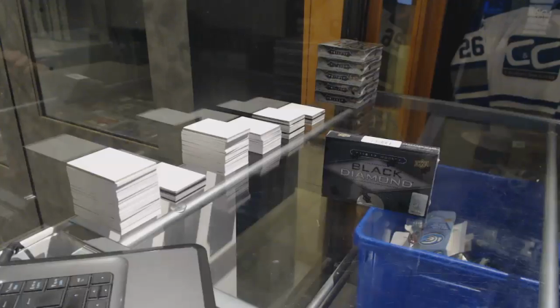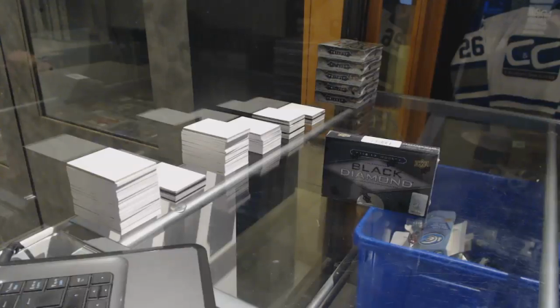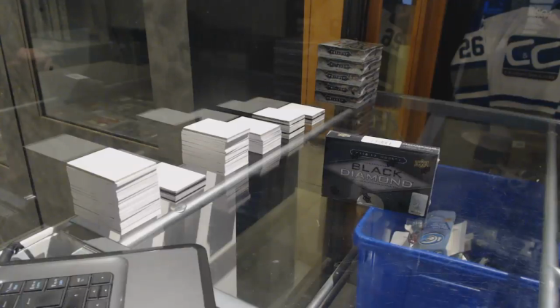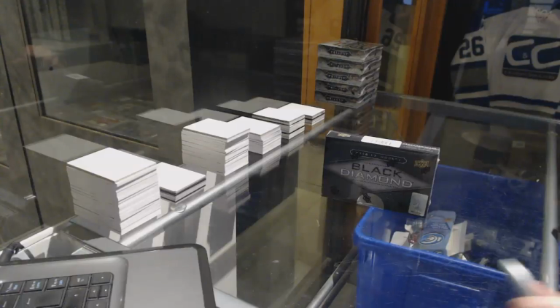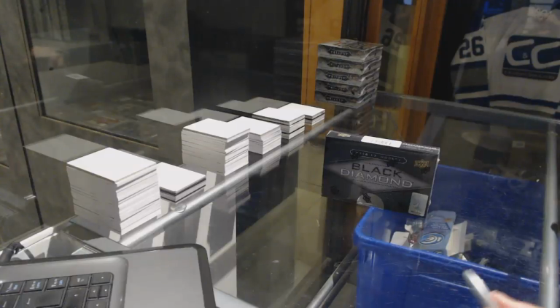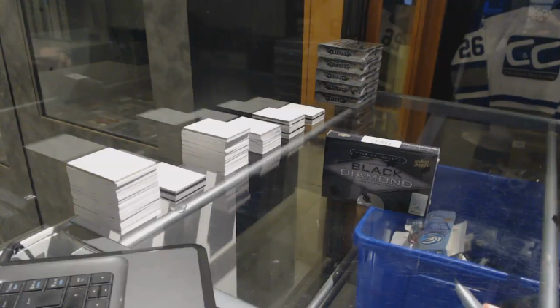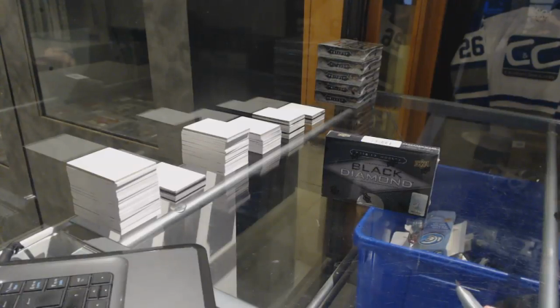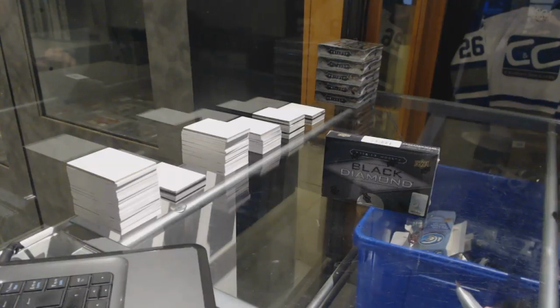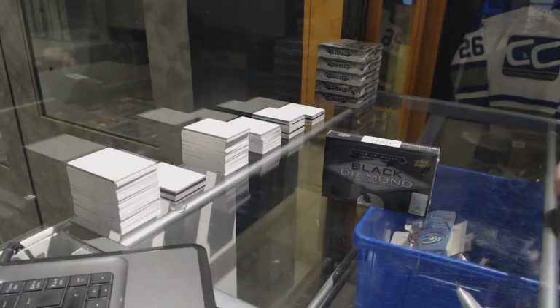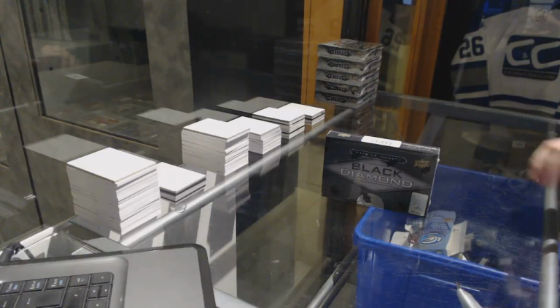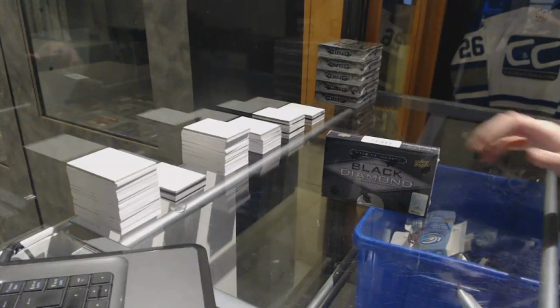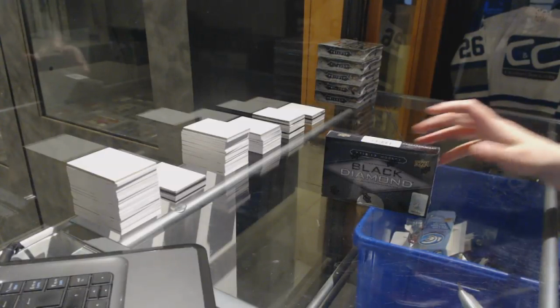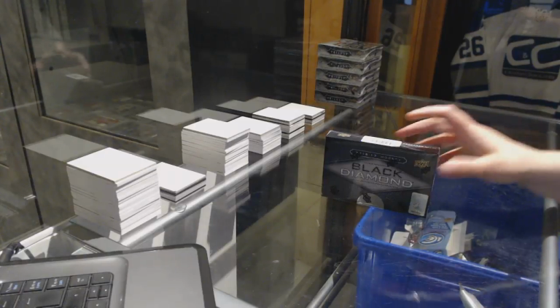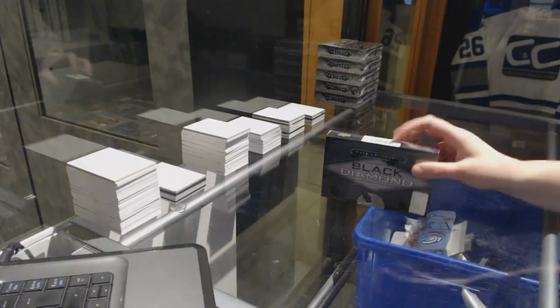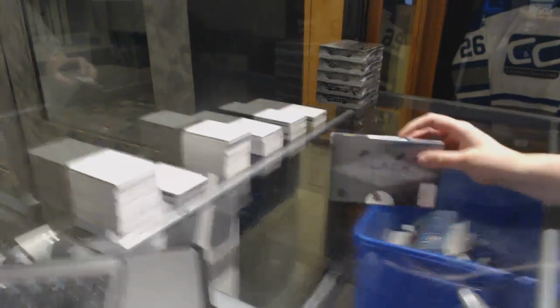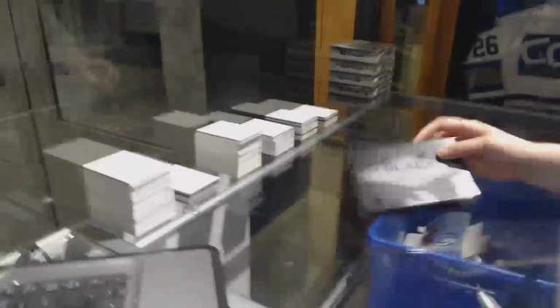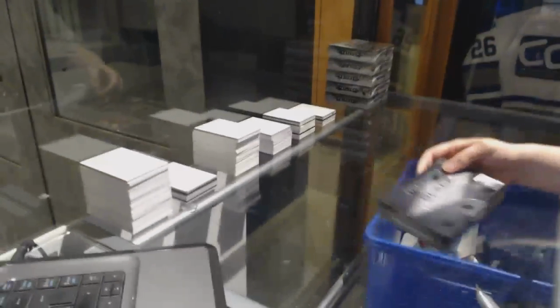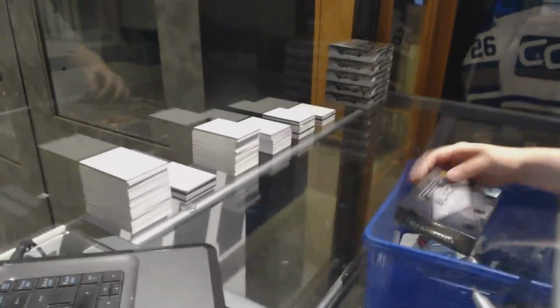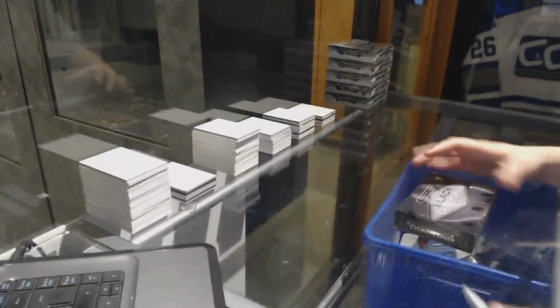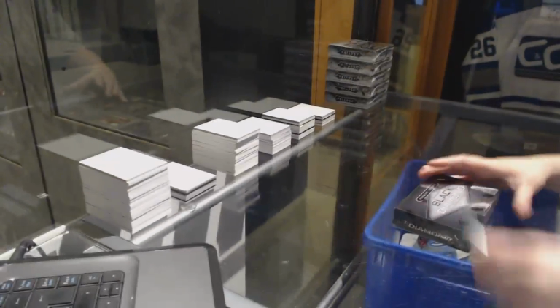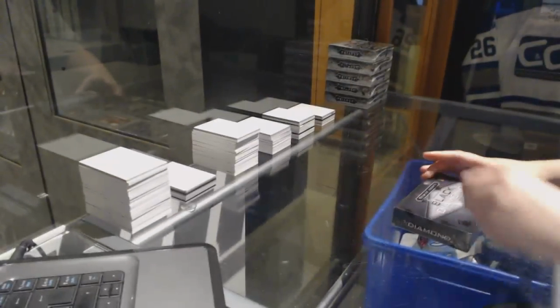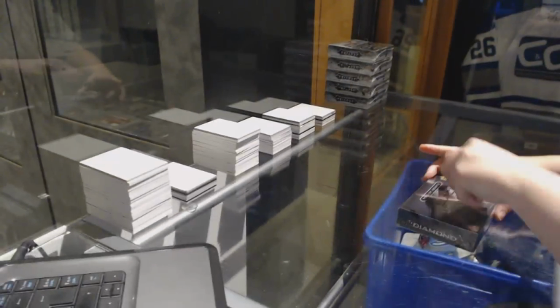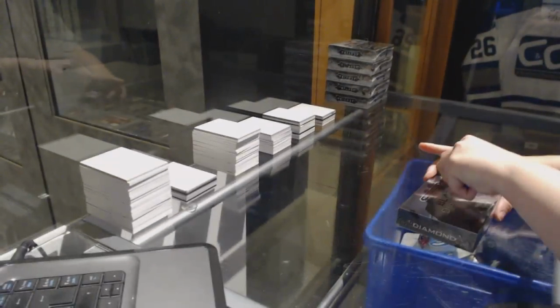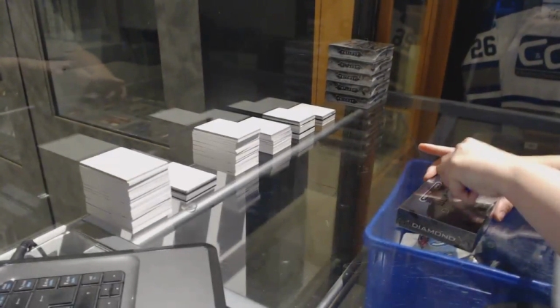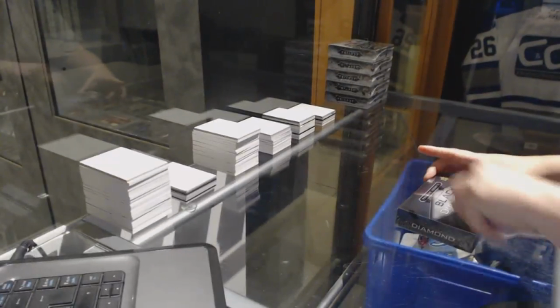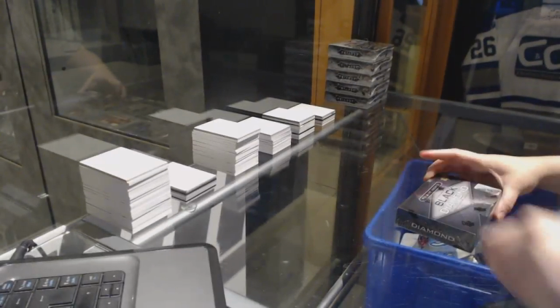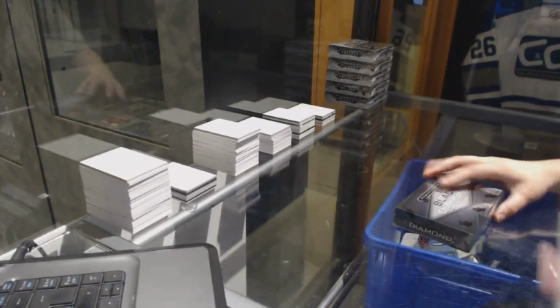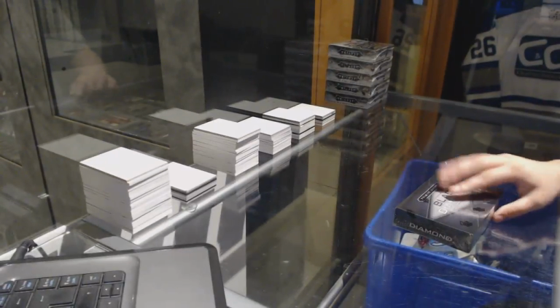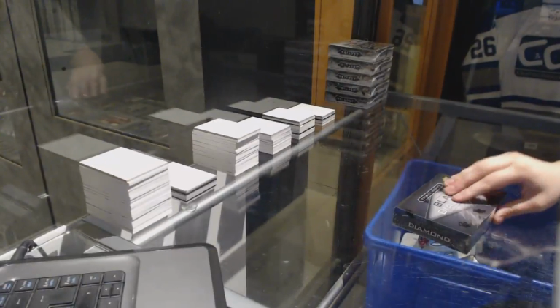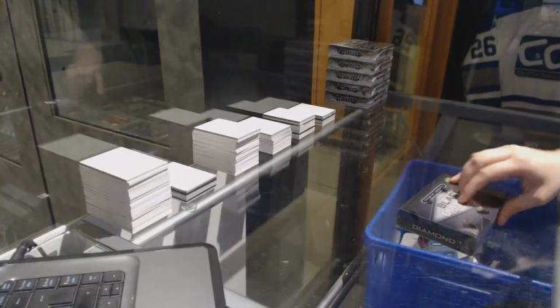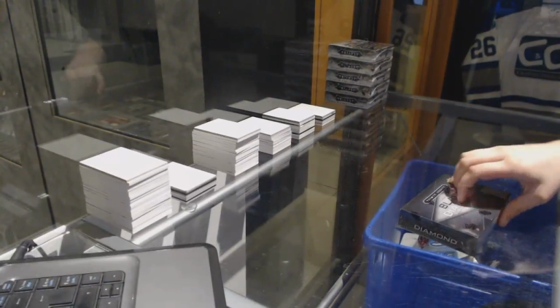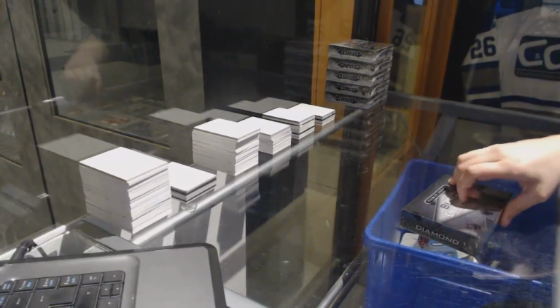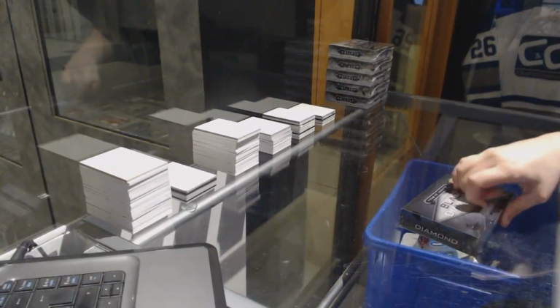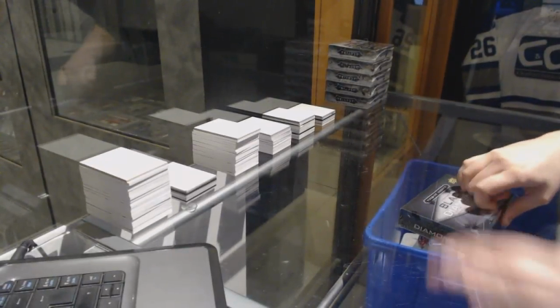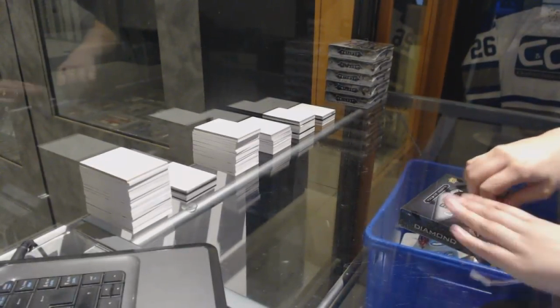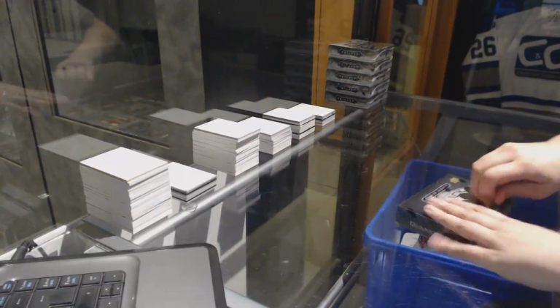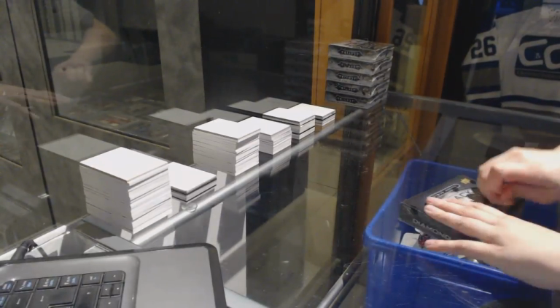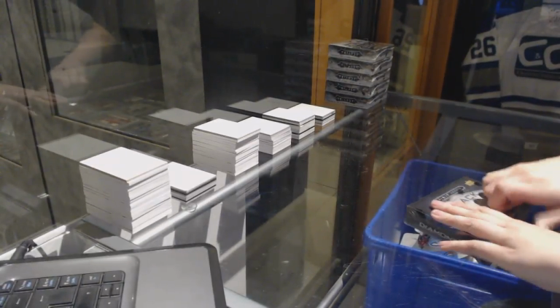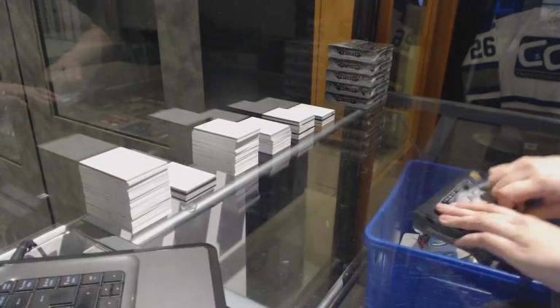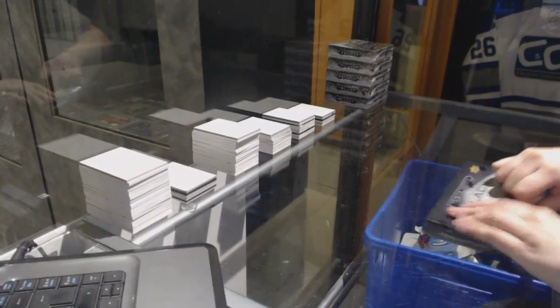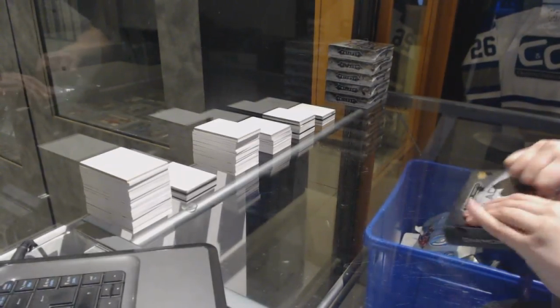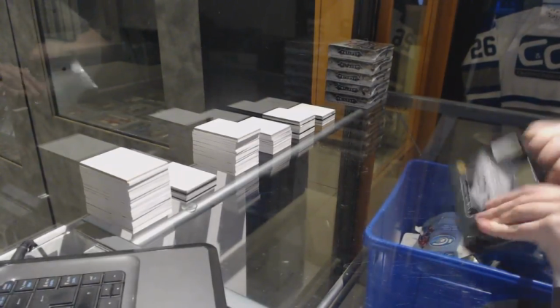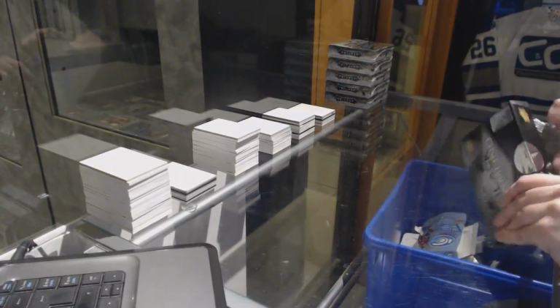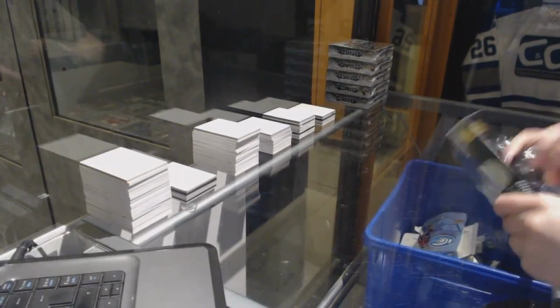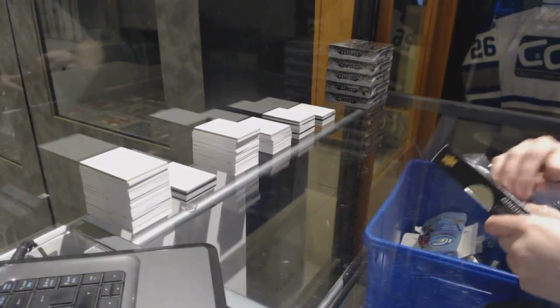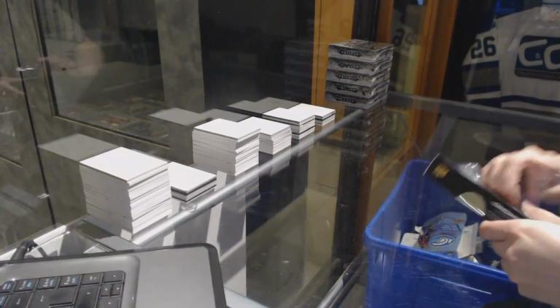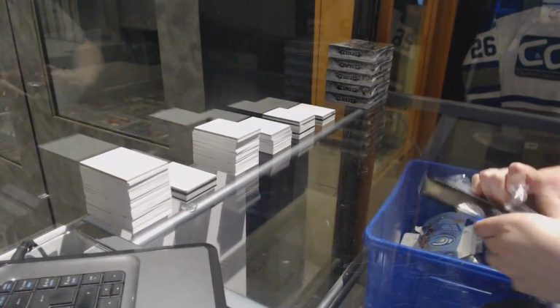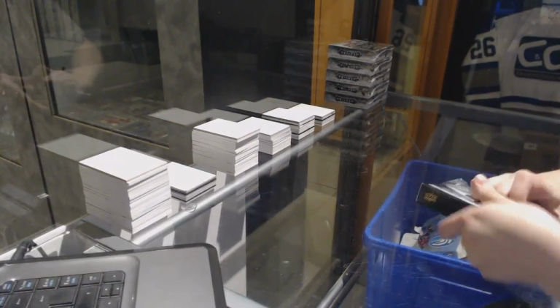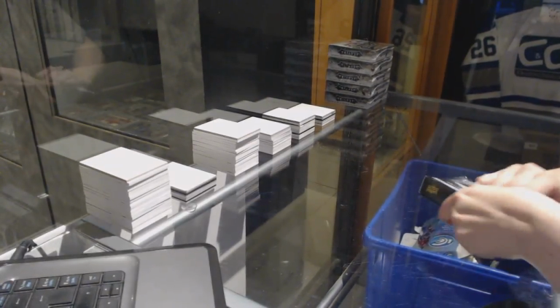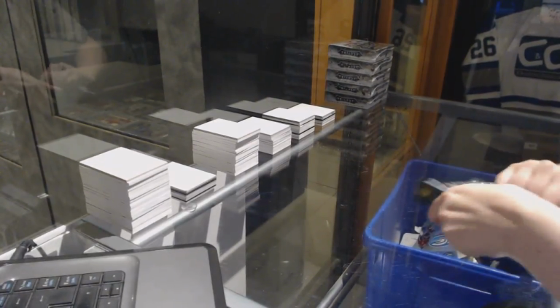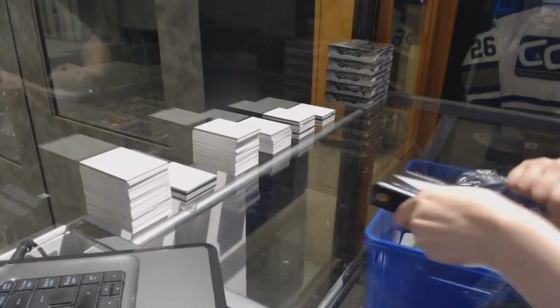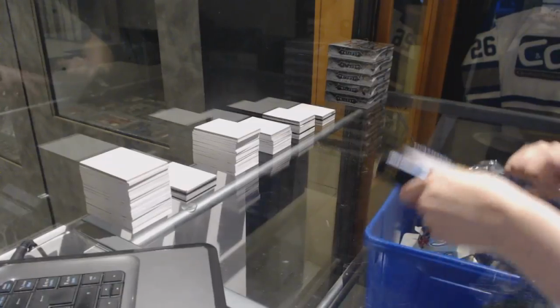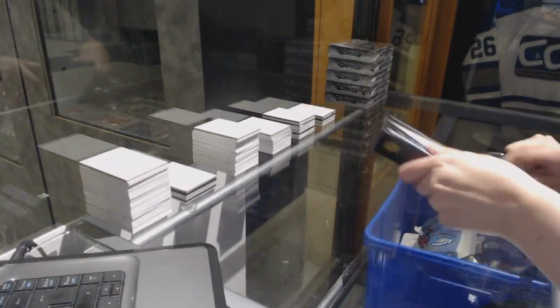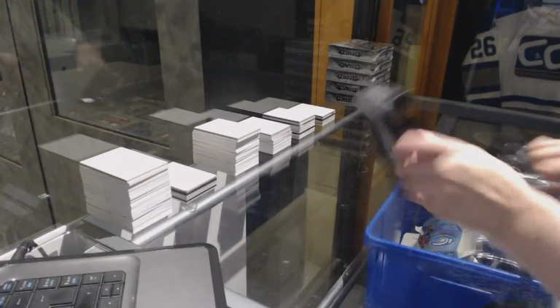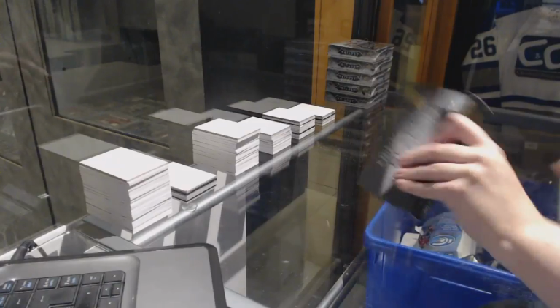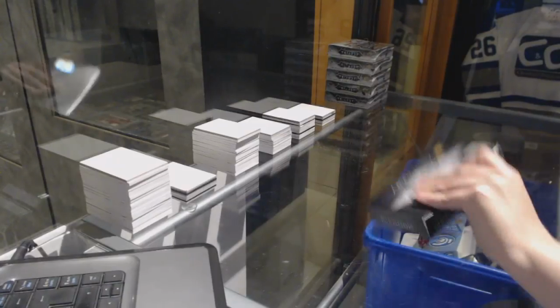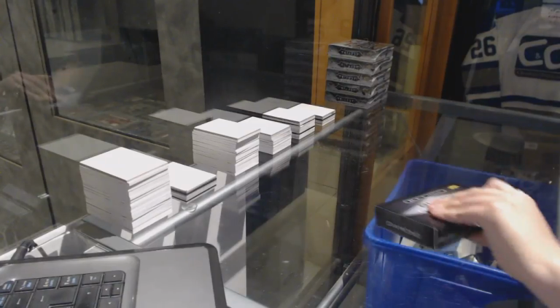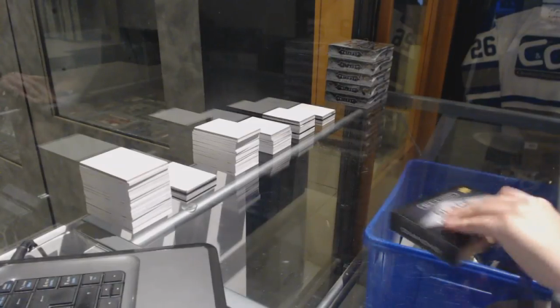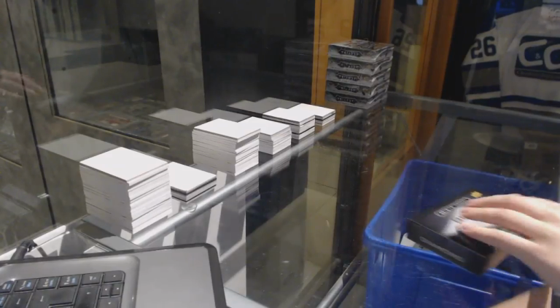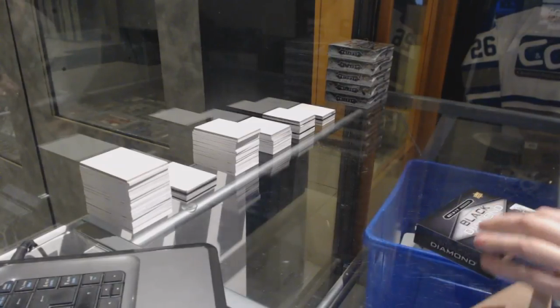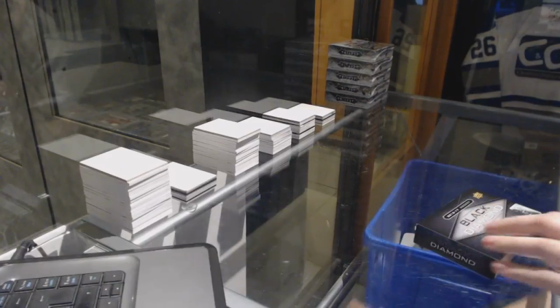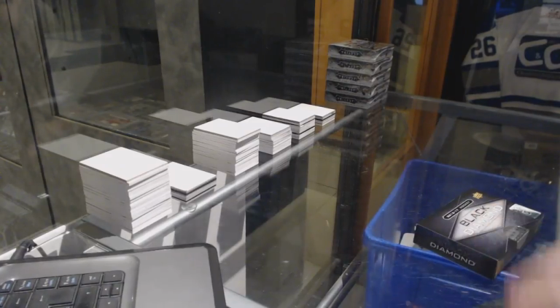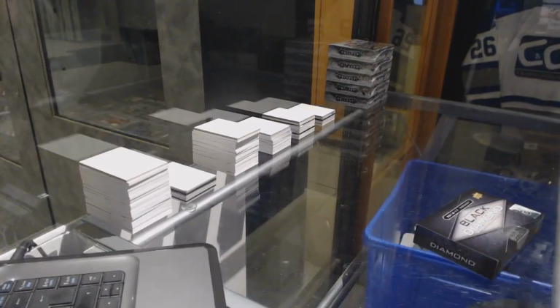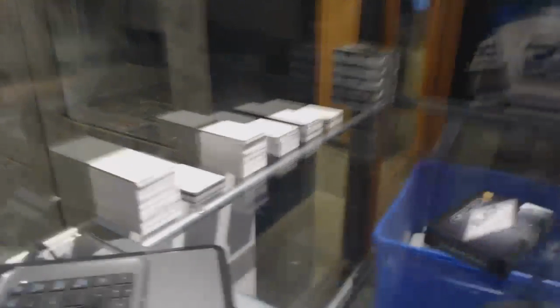All right, Daniel Rocco's second box, 16, 17, upper deck, black diamond.